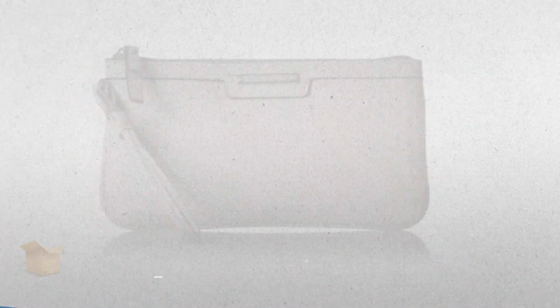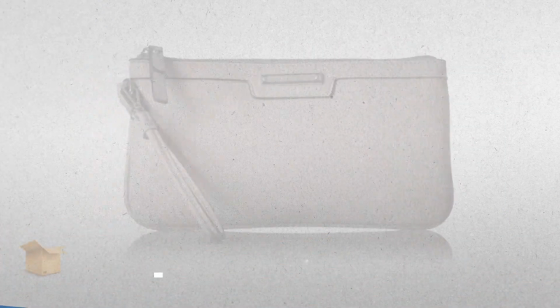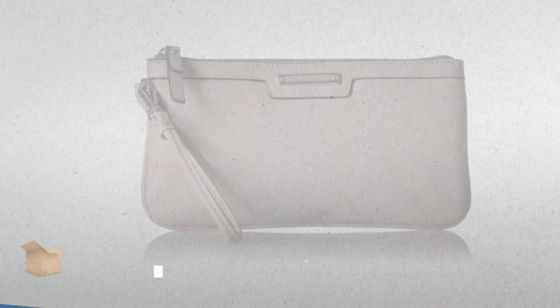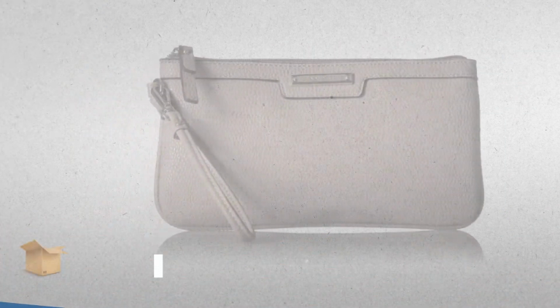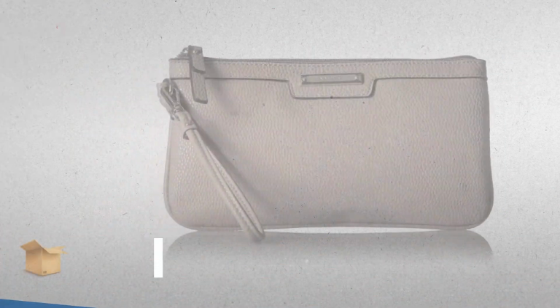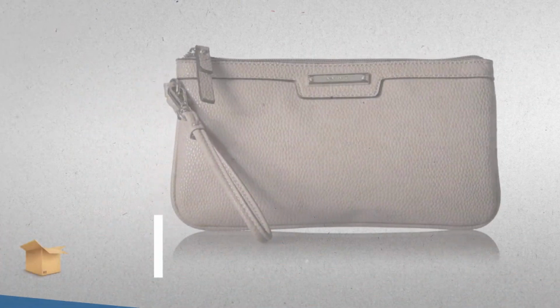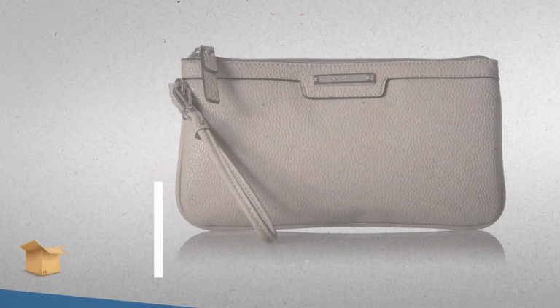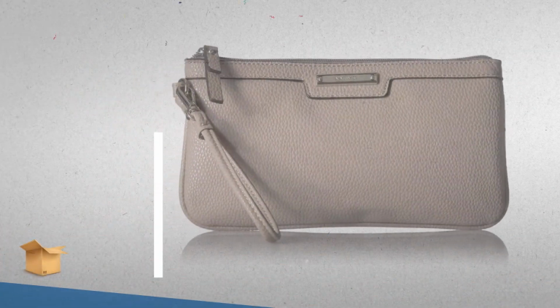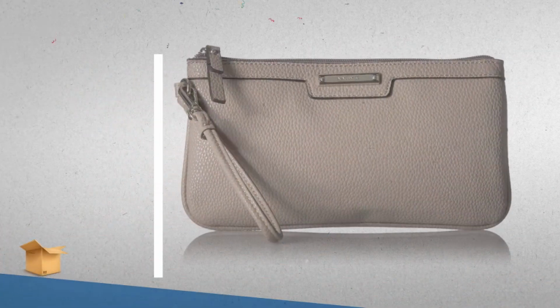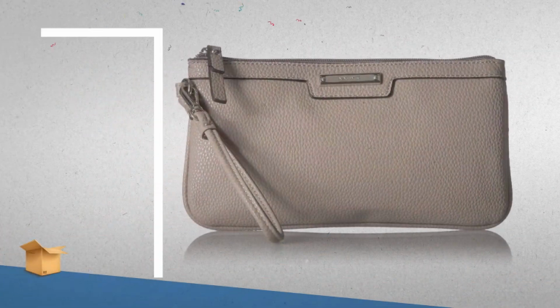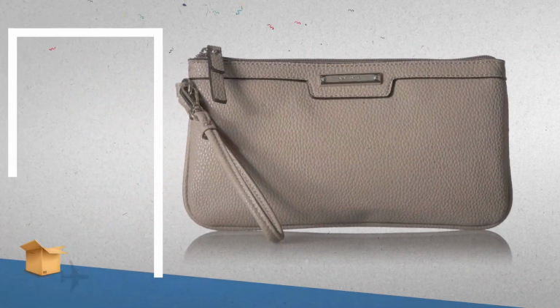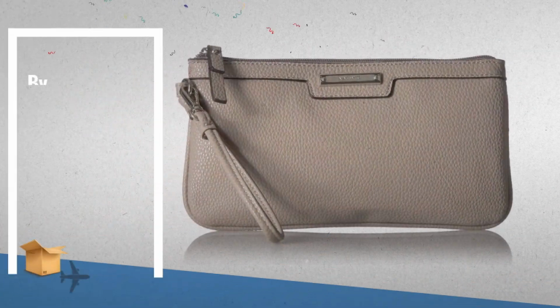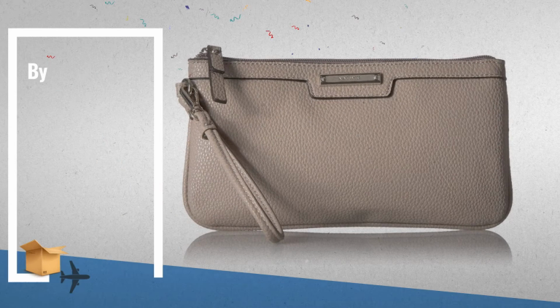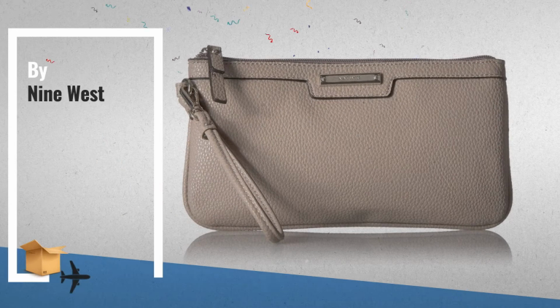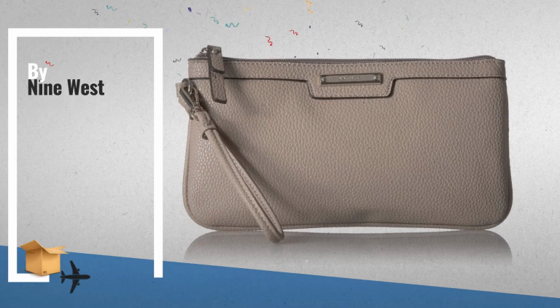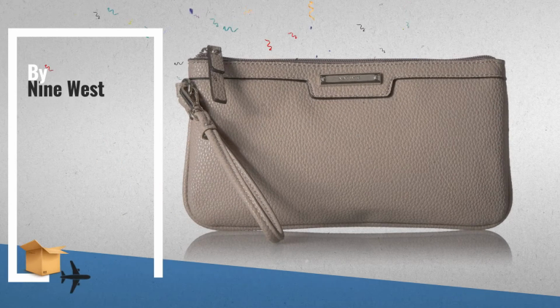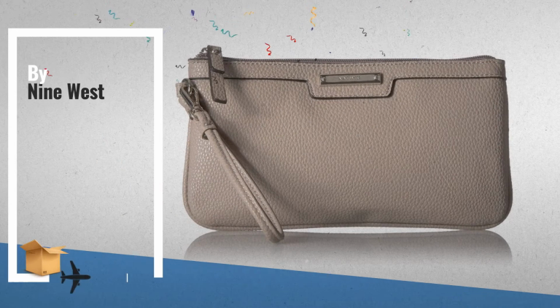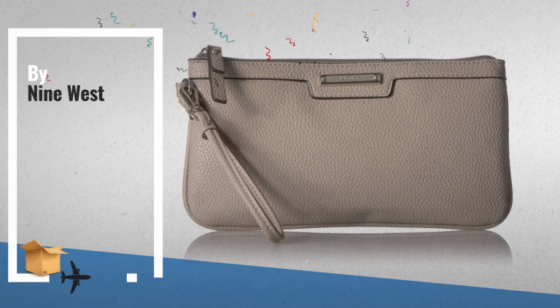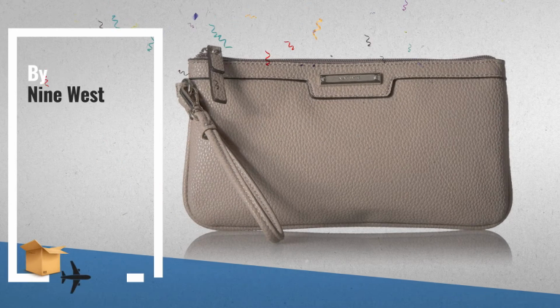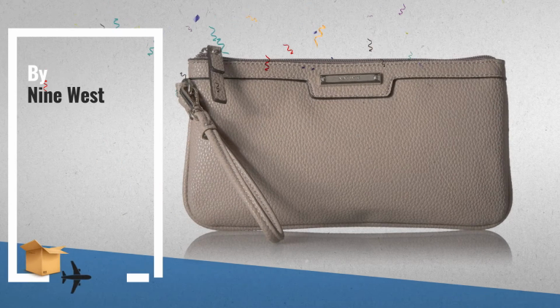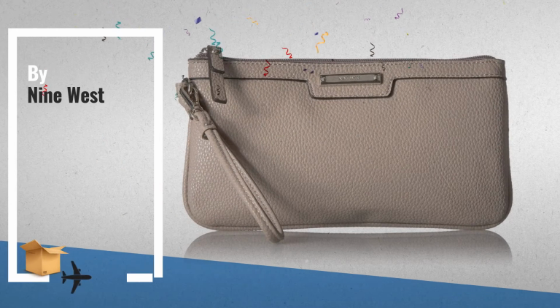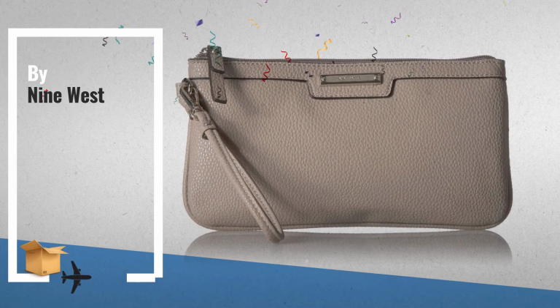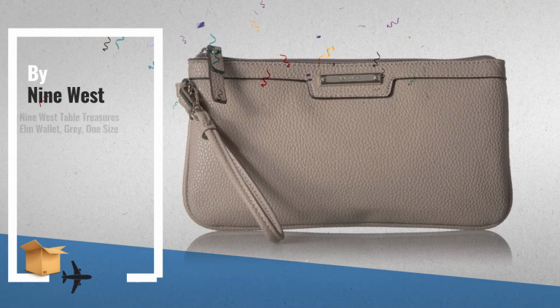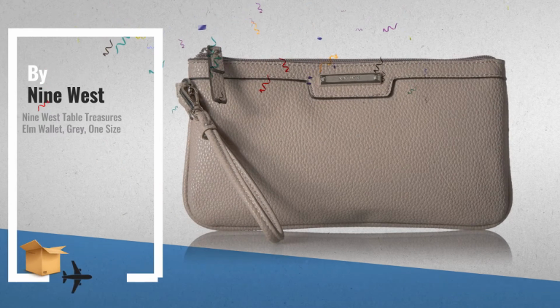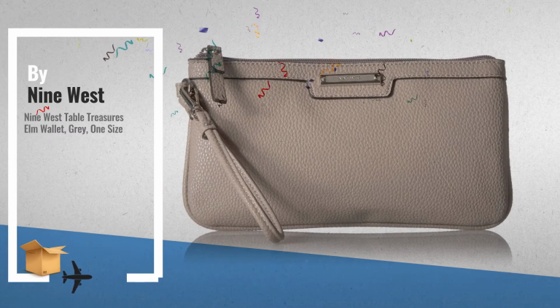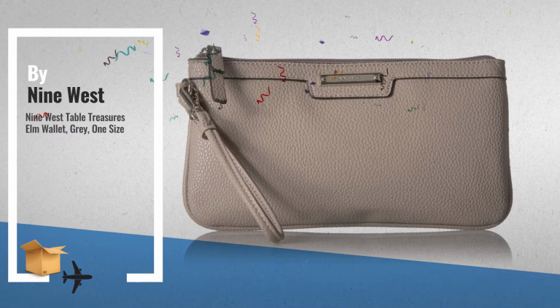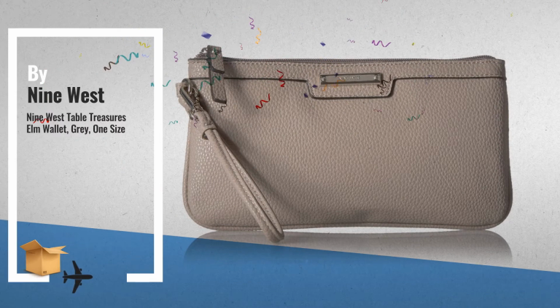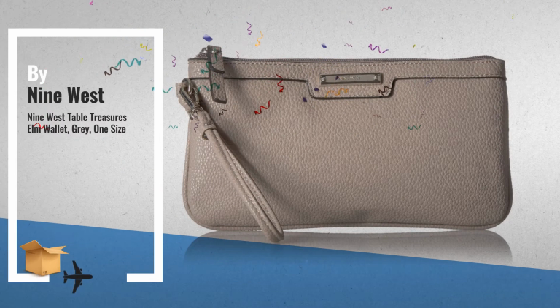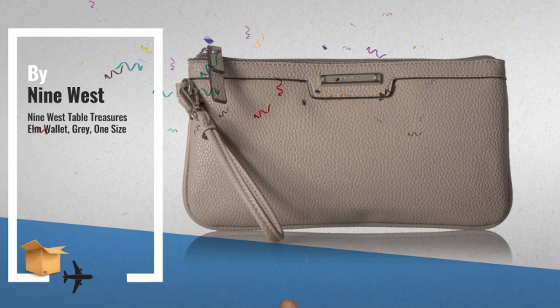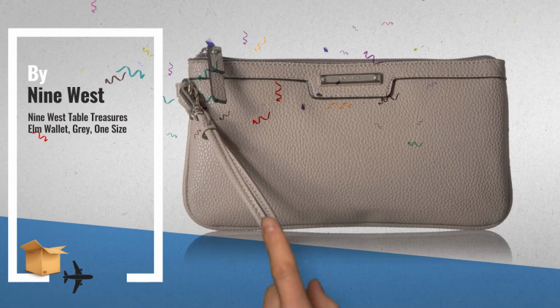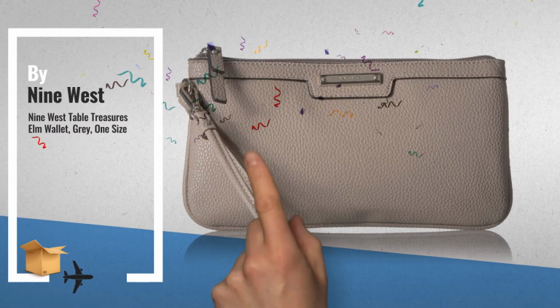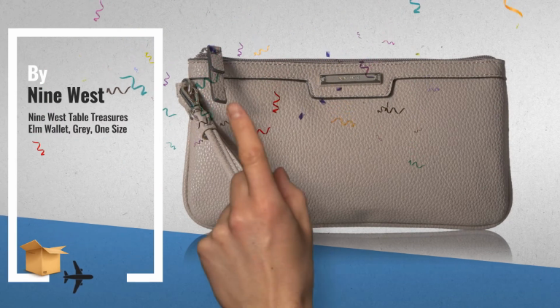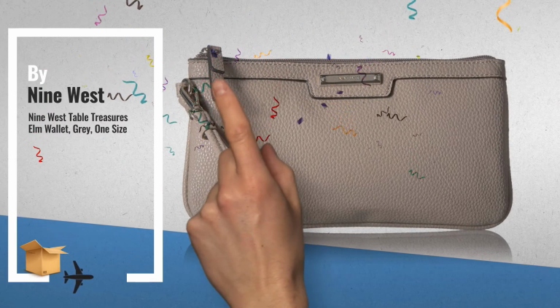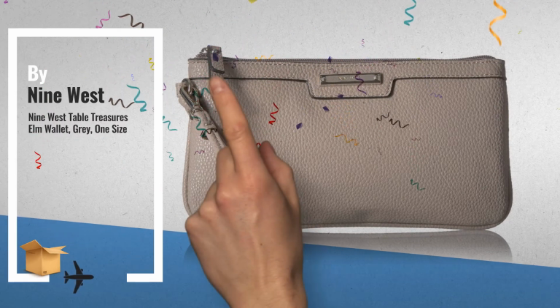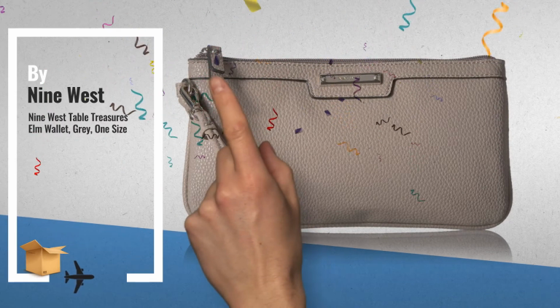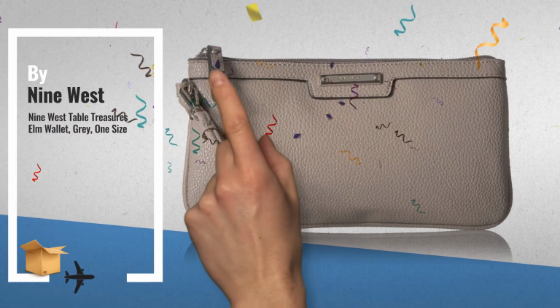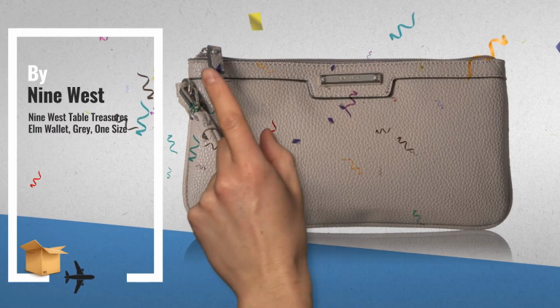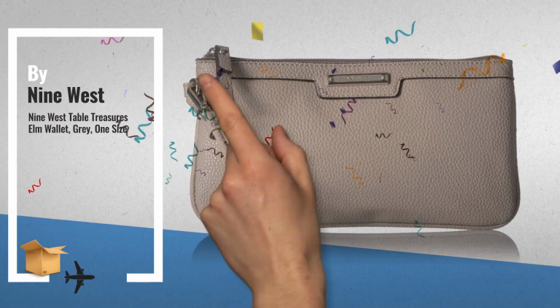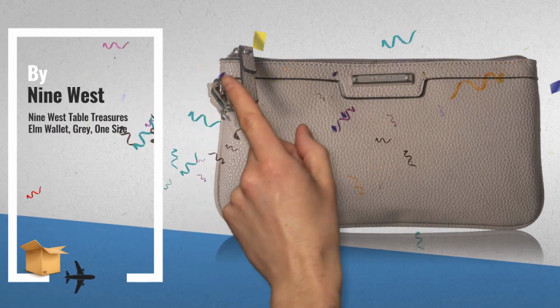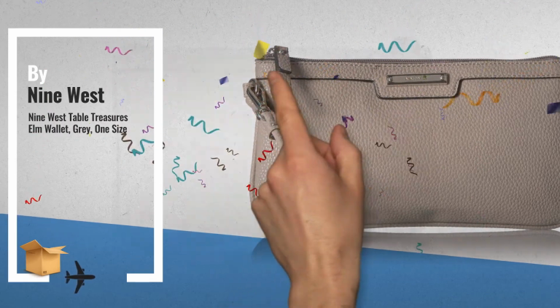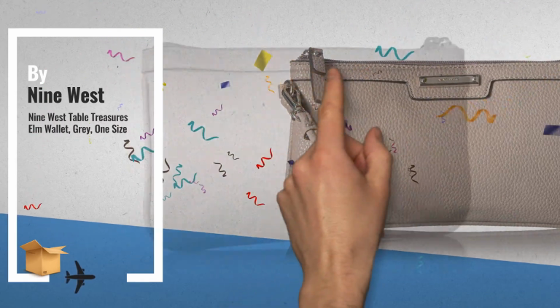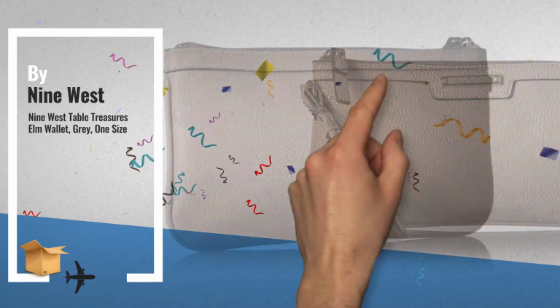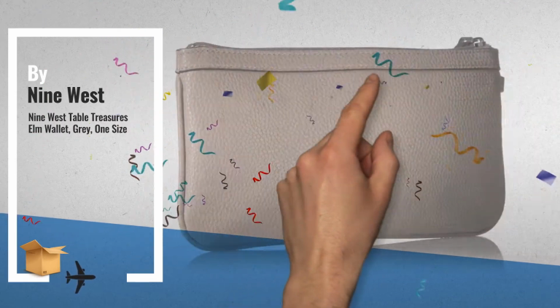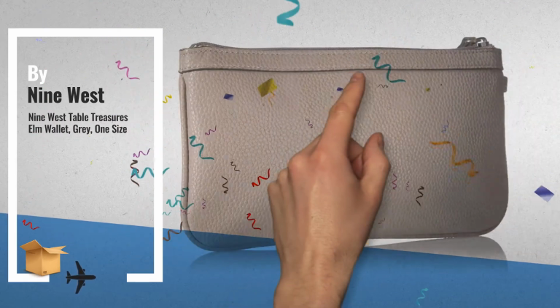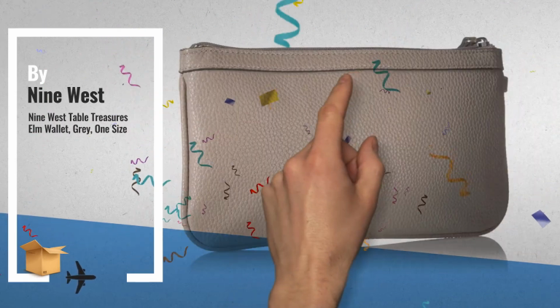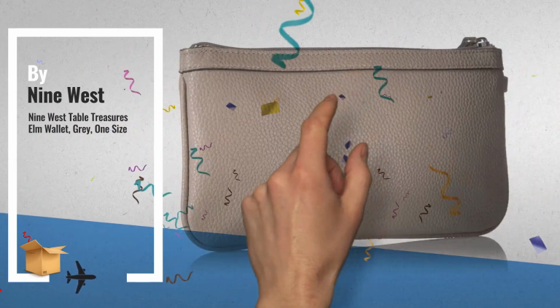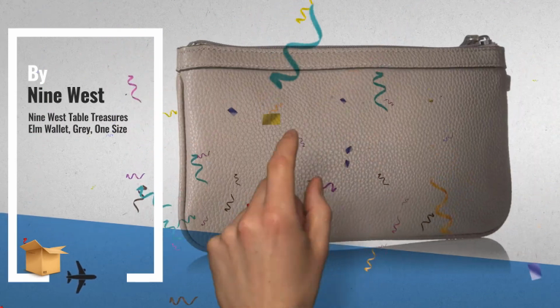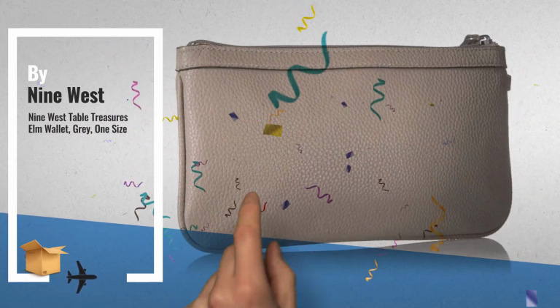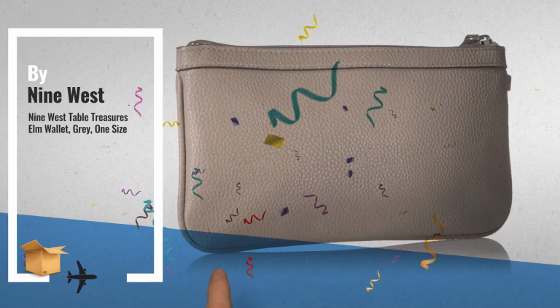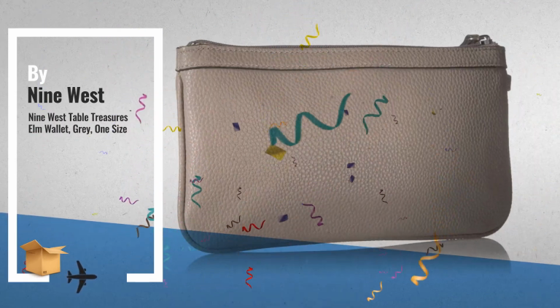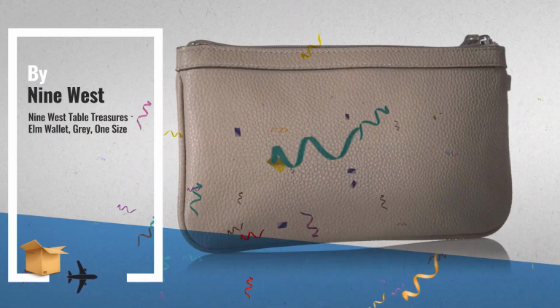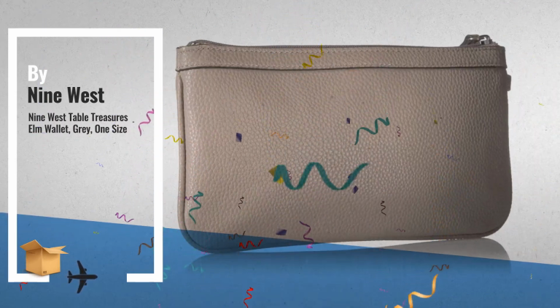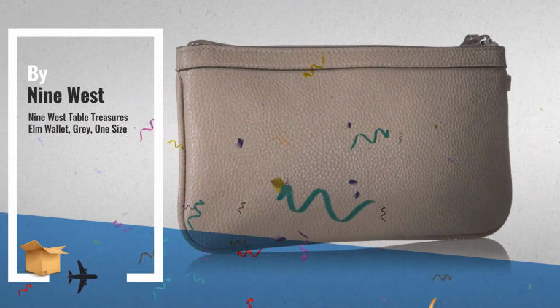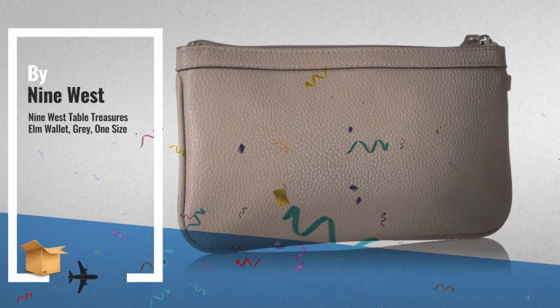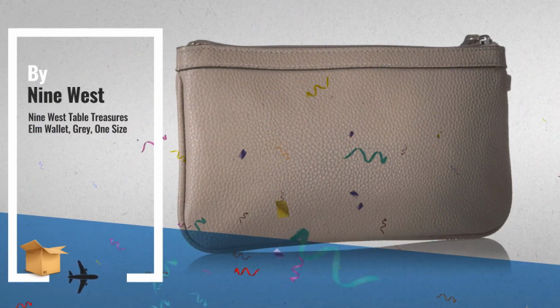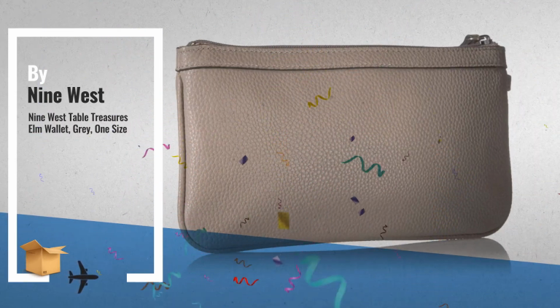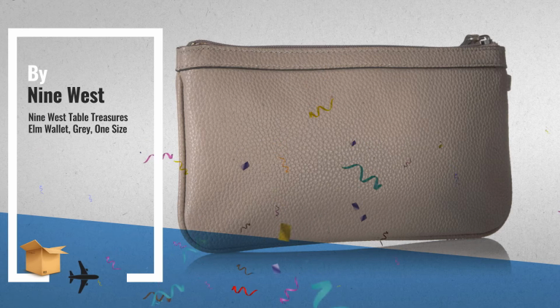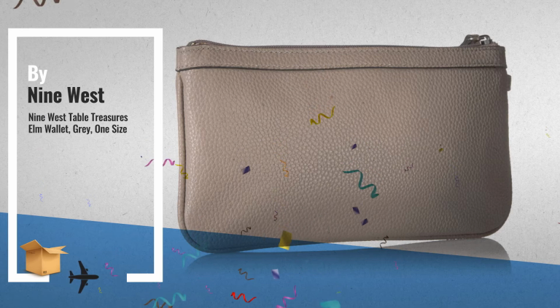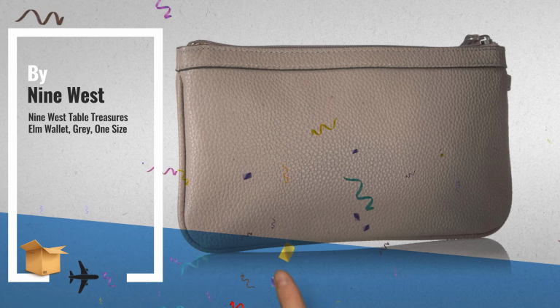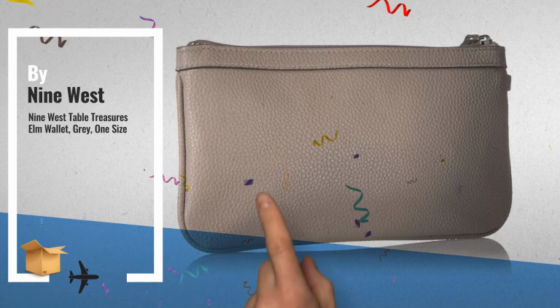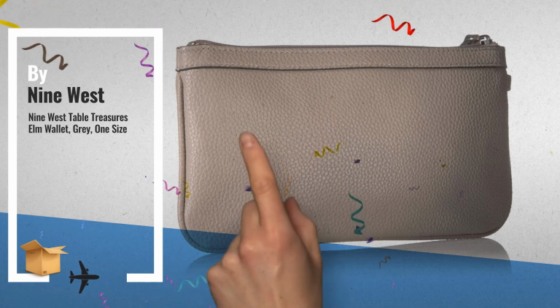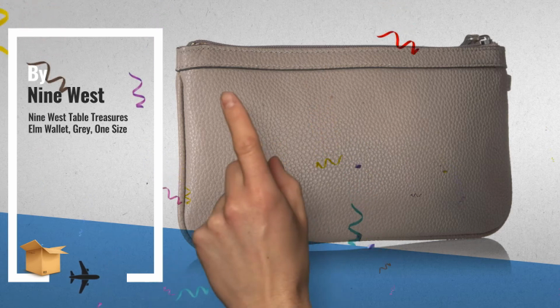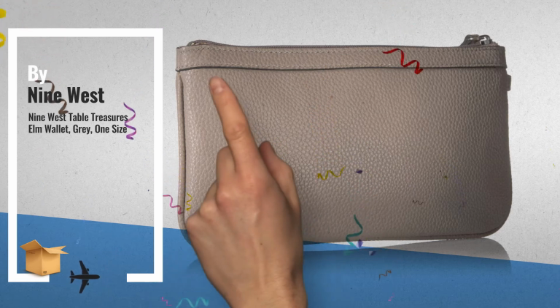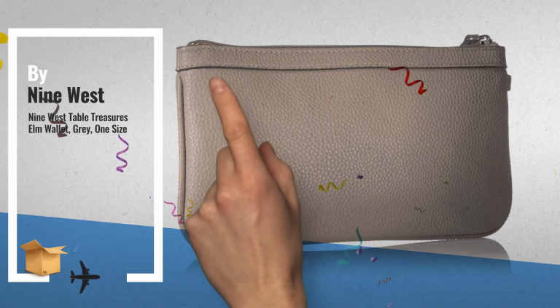Number 2: Nine West Able Treasures Elm Wallet, Gray, One Size. Another great product by Nine West.